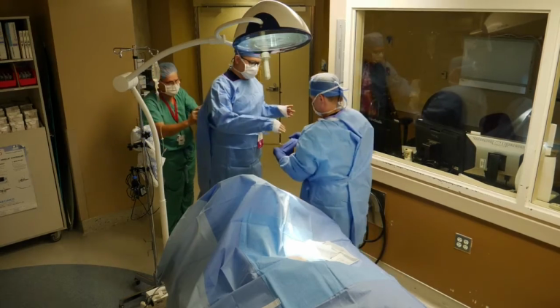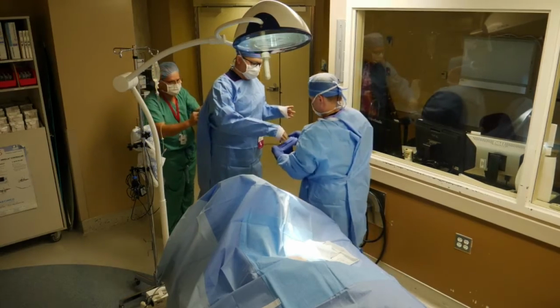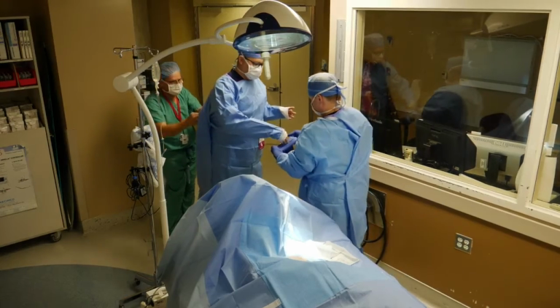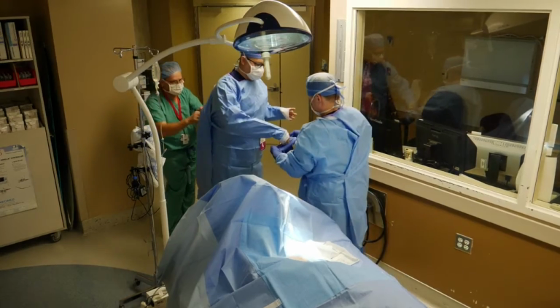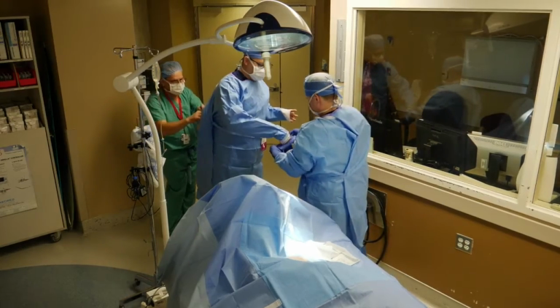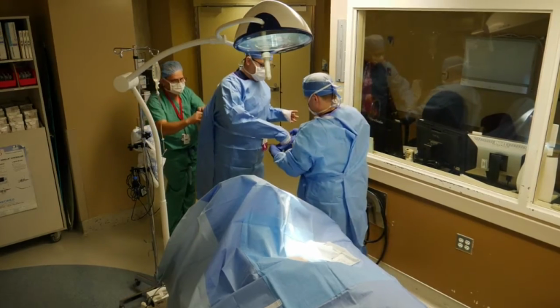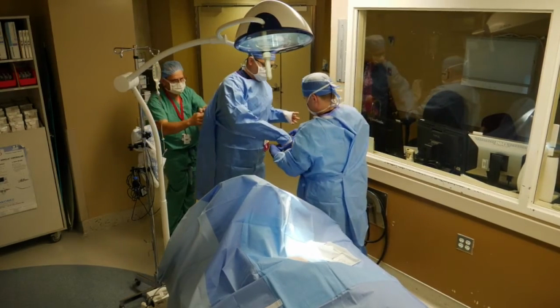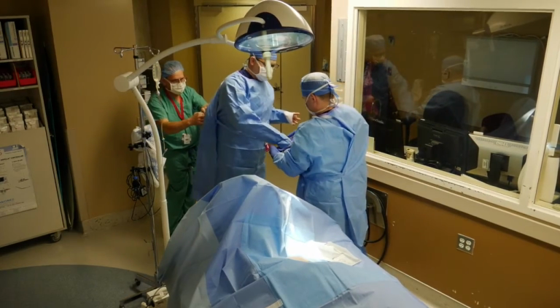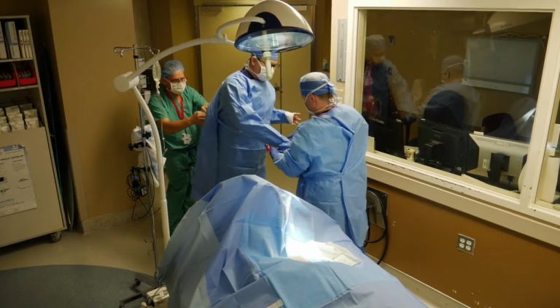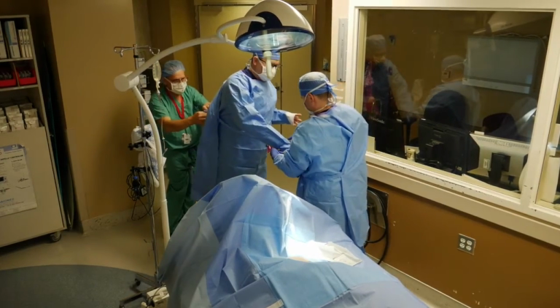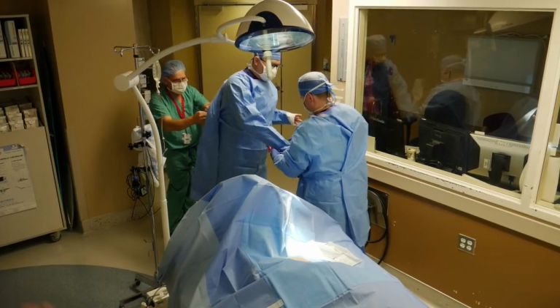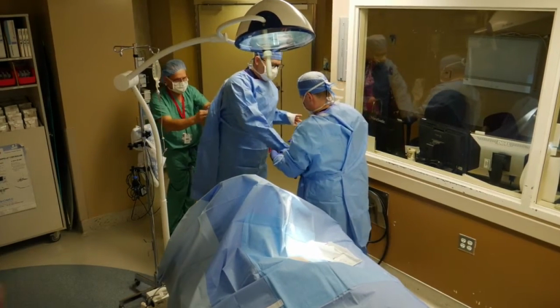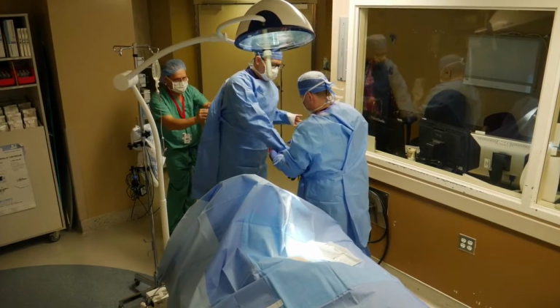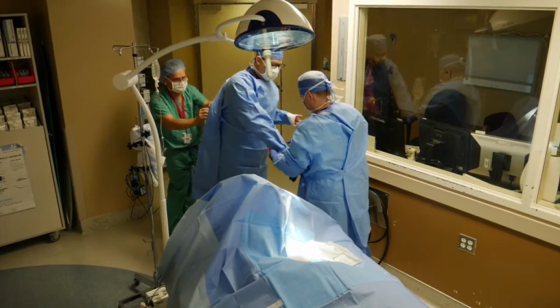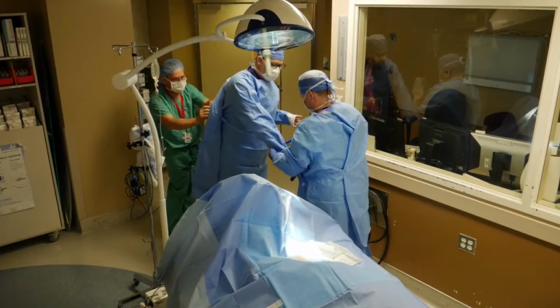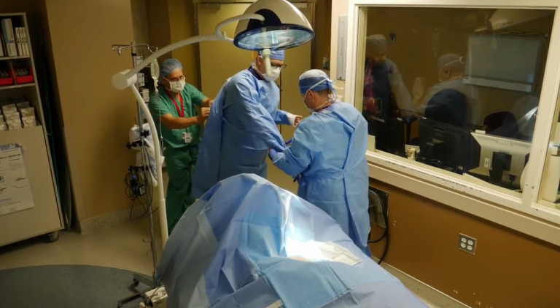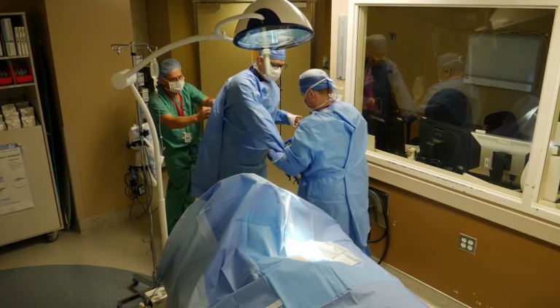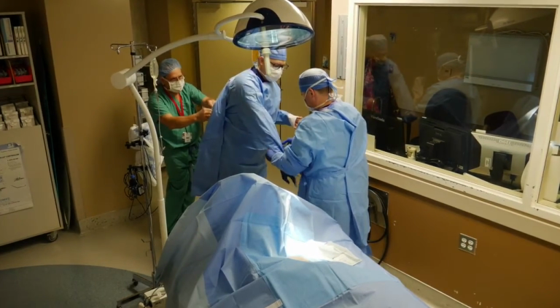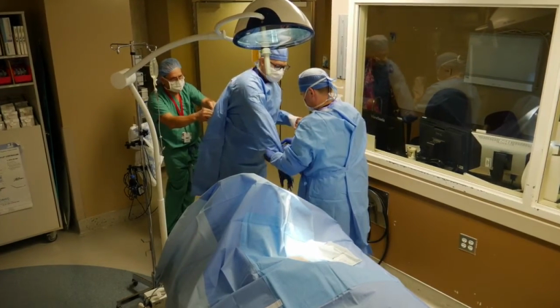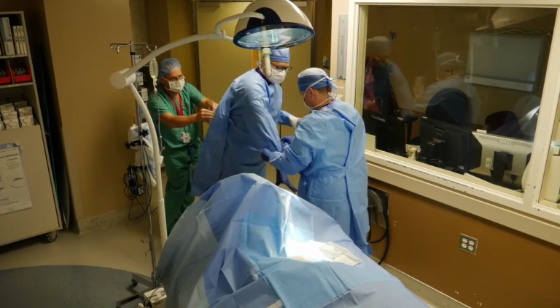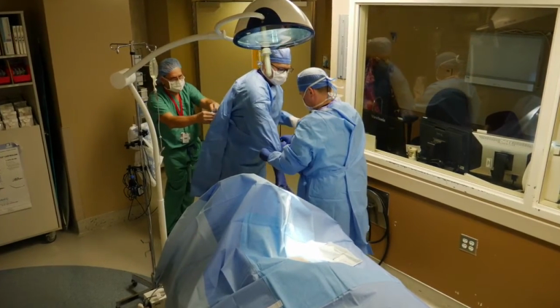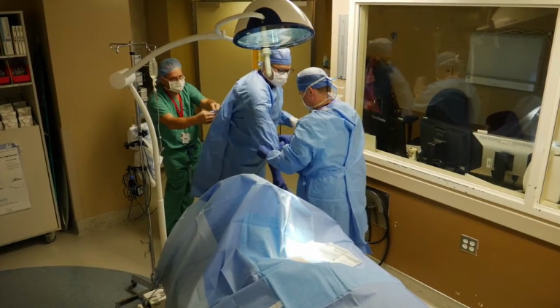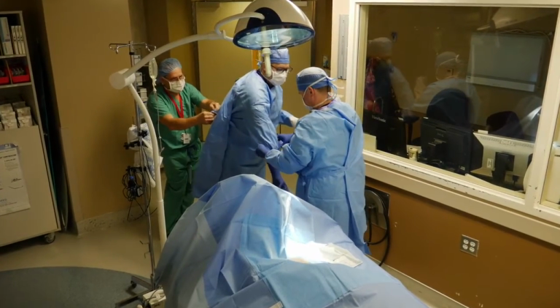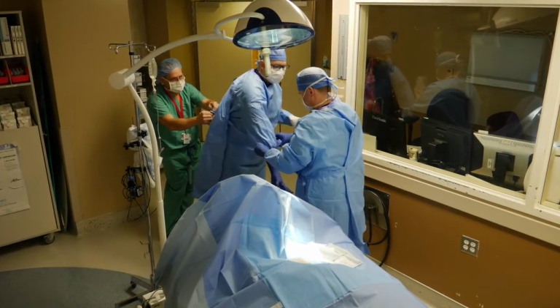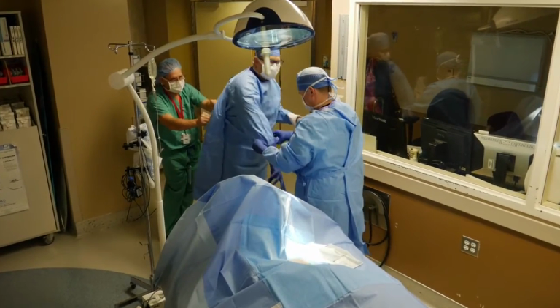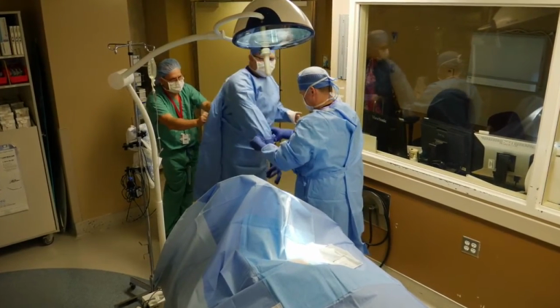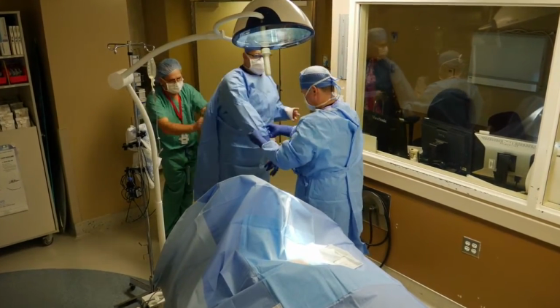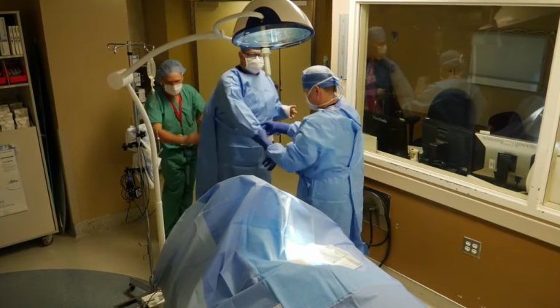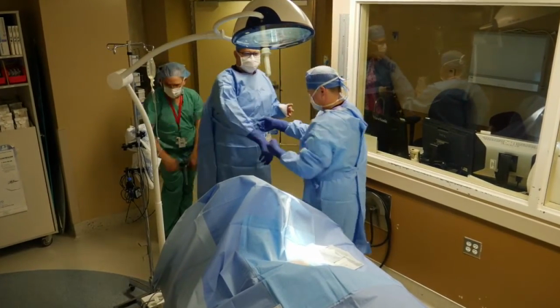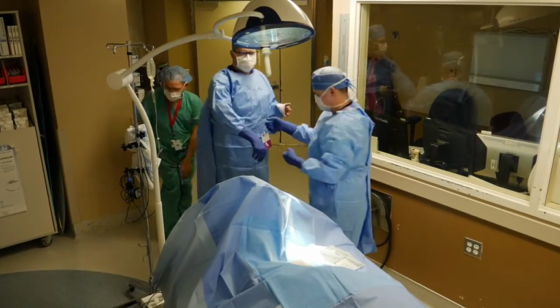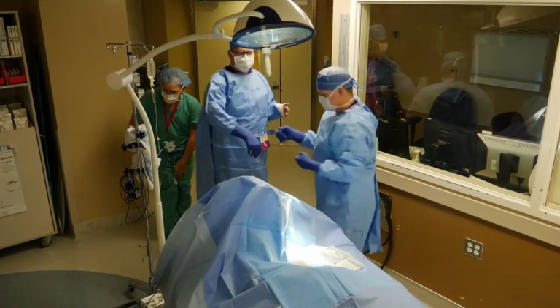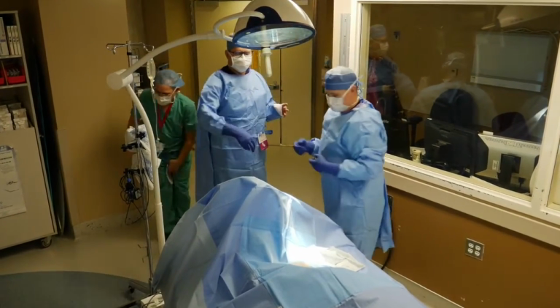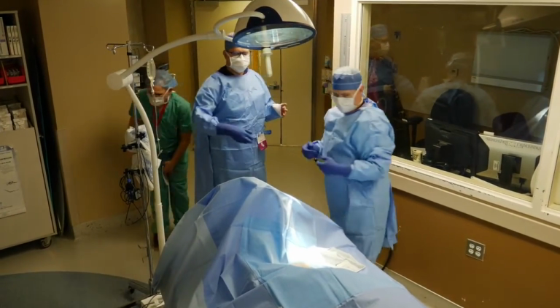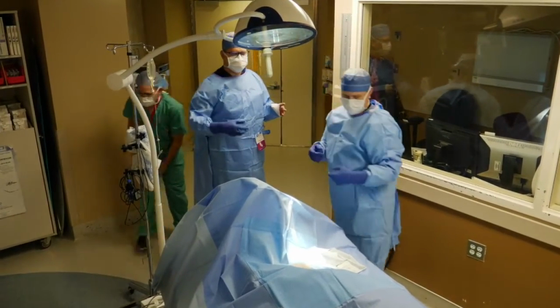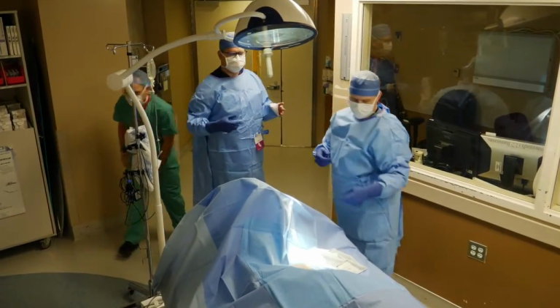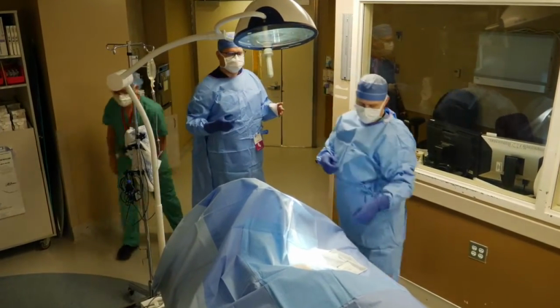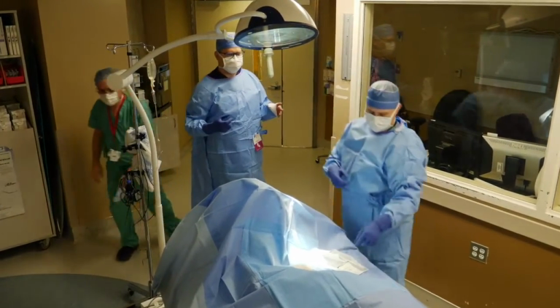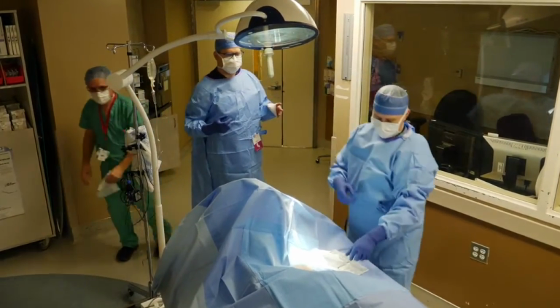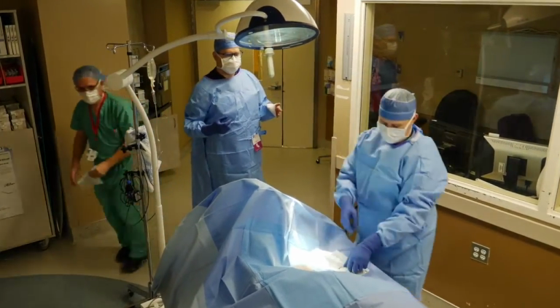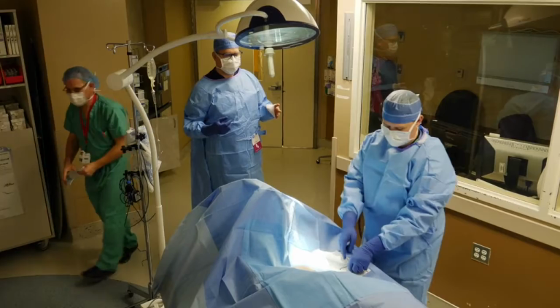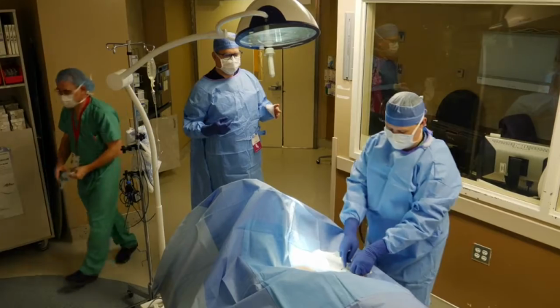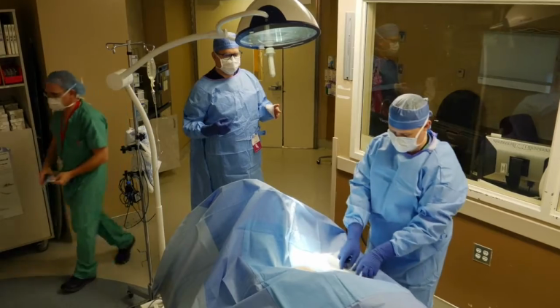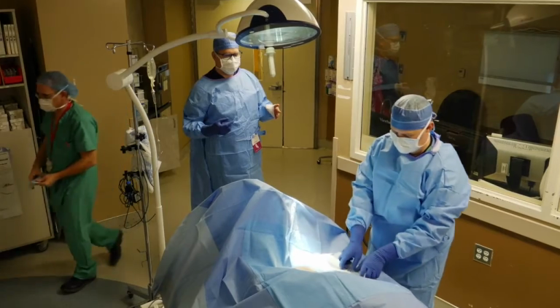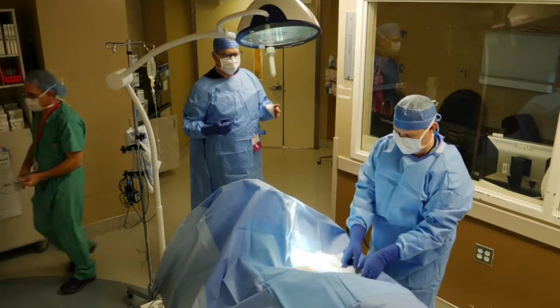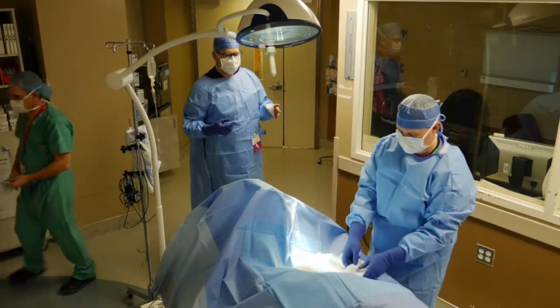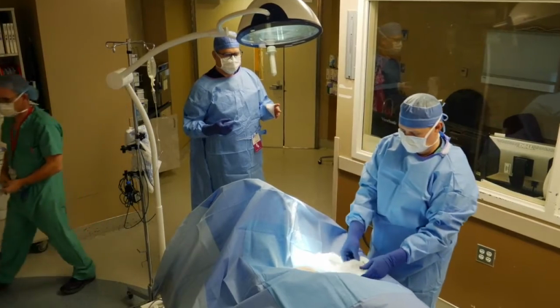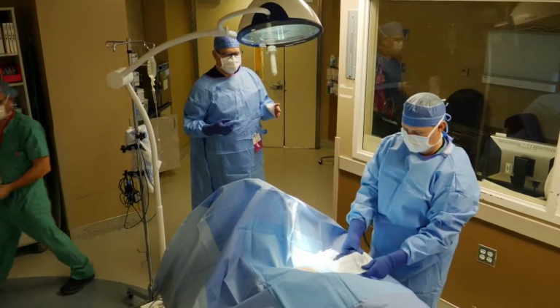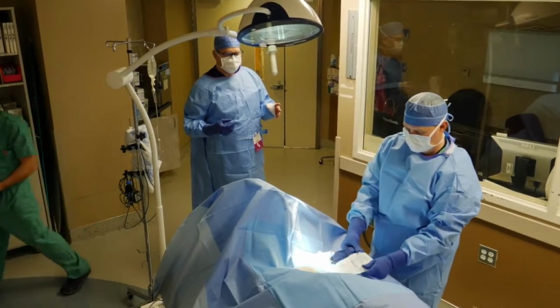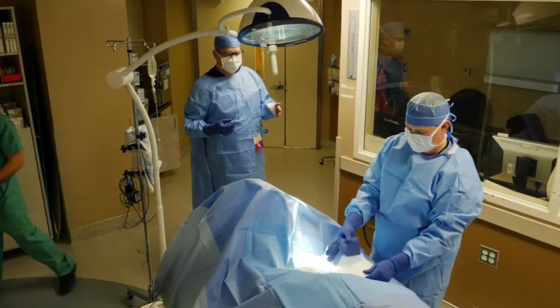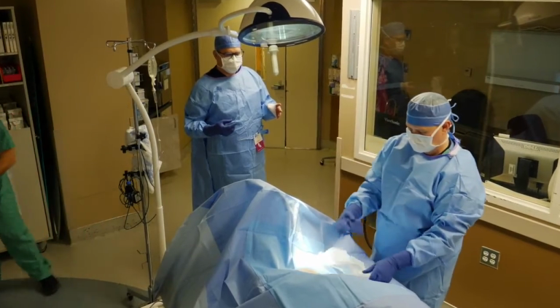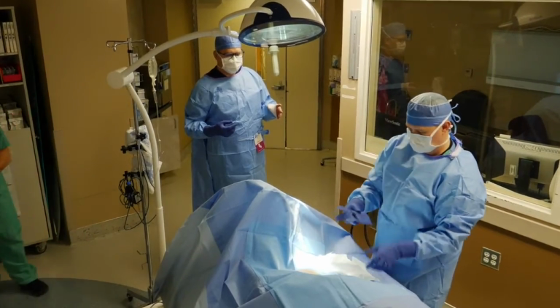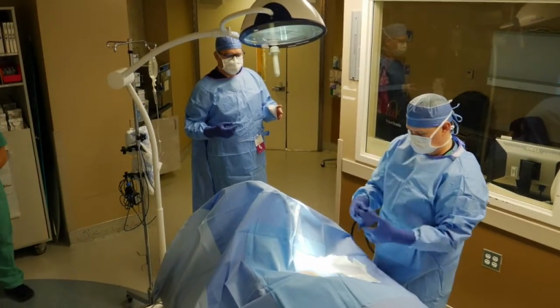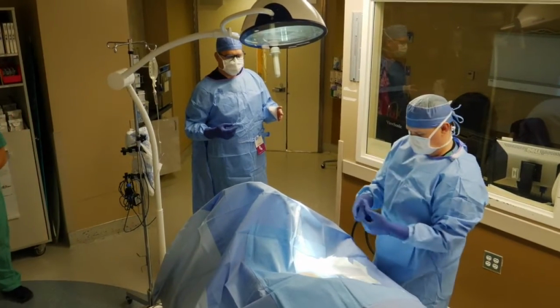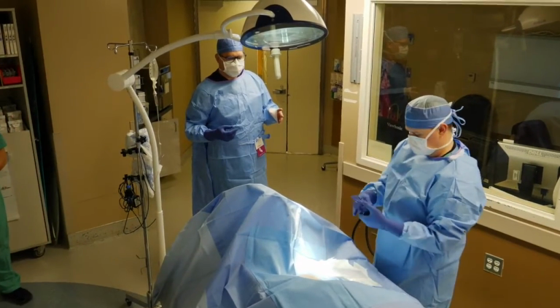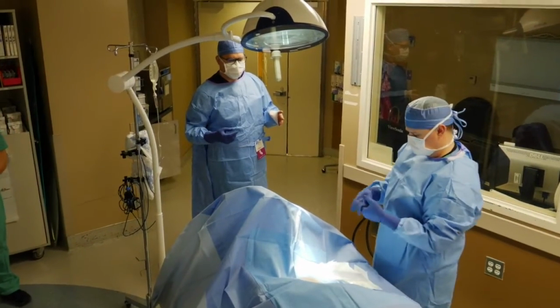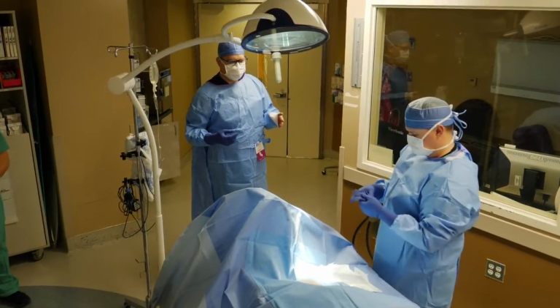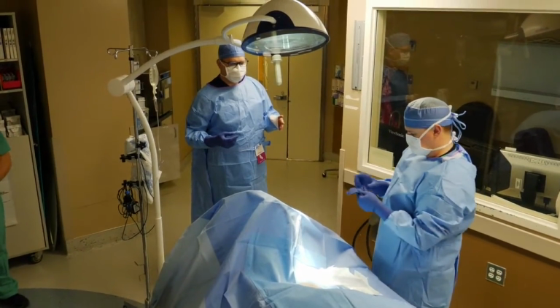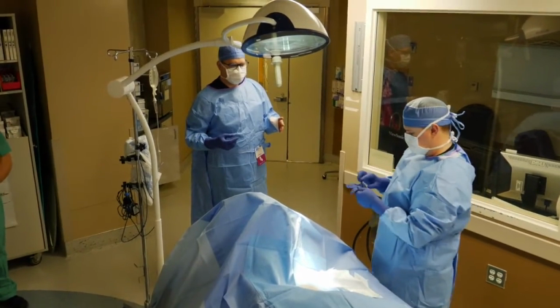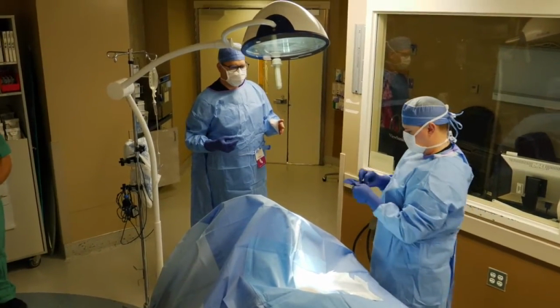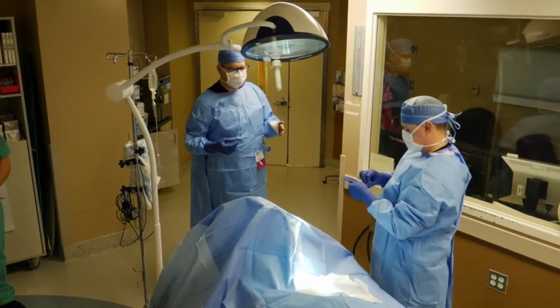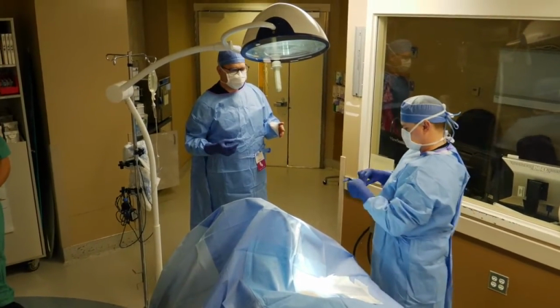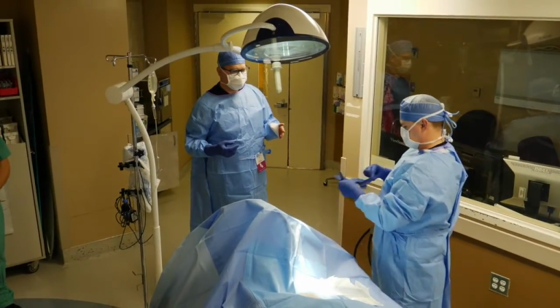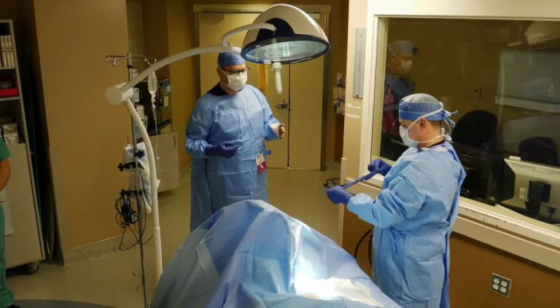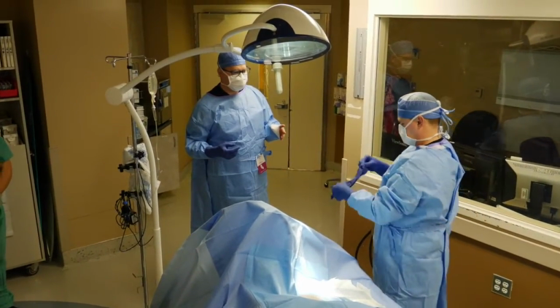Removing a loop recorder can be tricky. This is a Medtronic link, and when the three-year battery has expired, most patients want the device out.